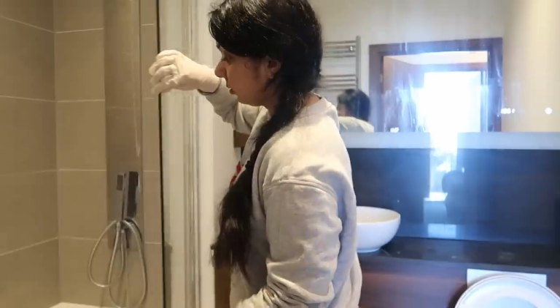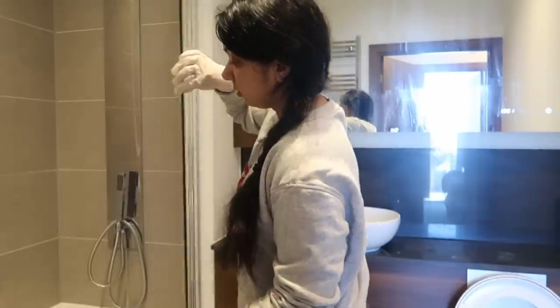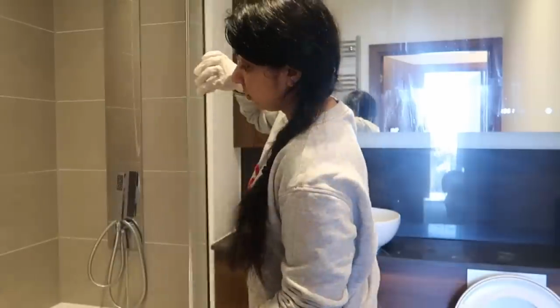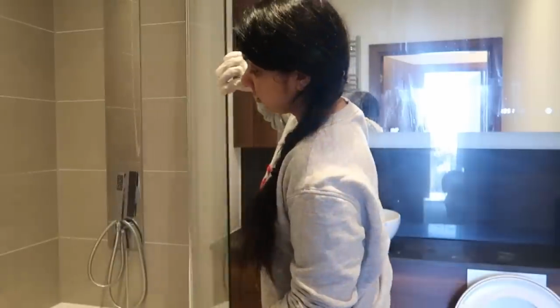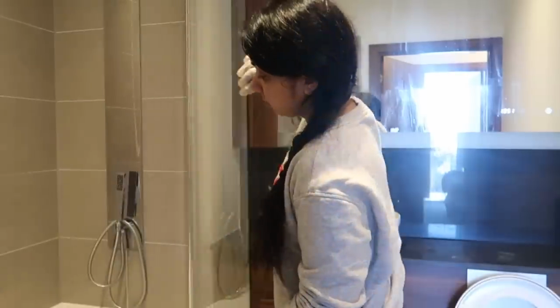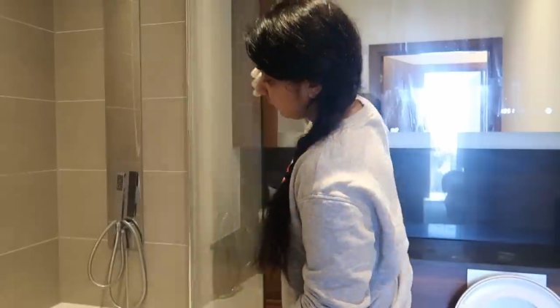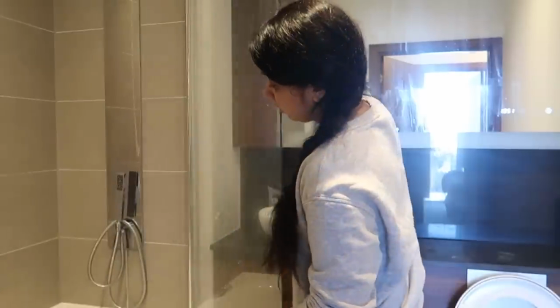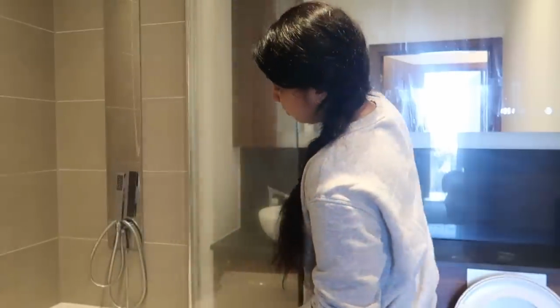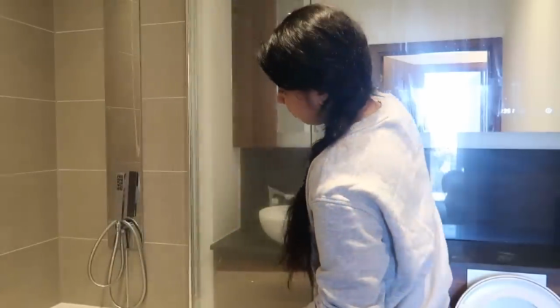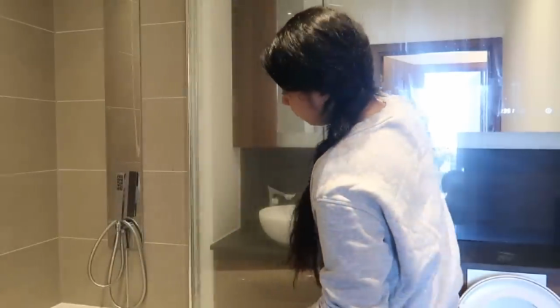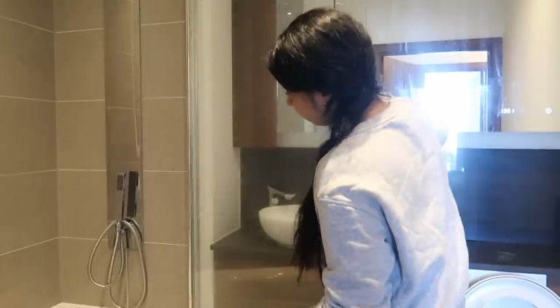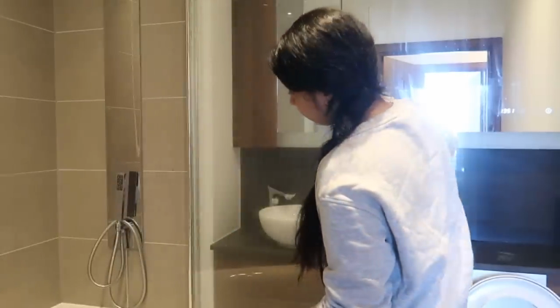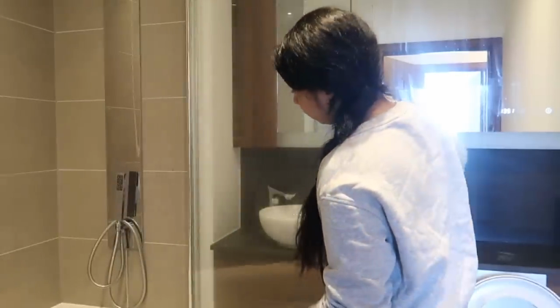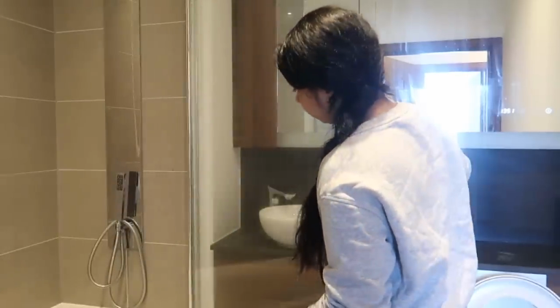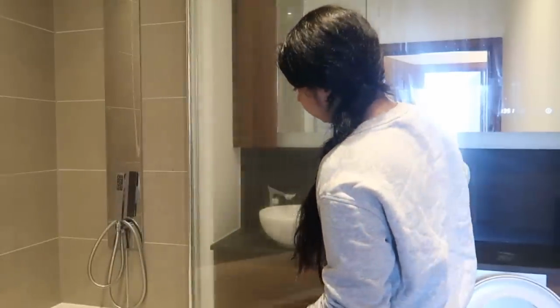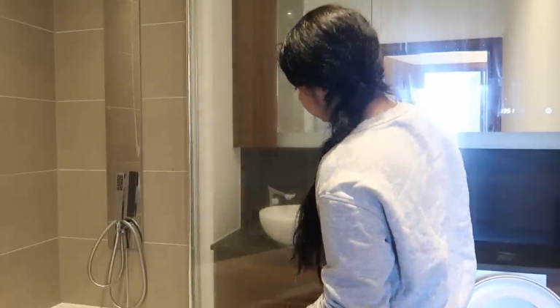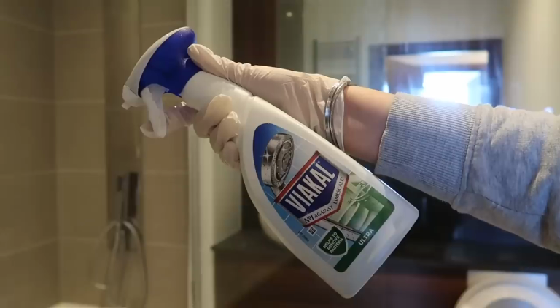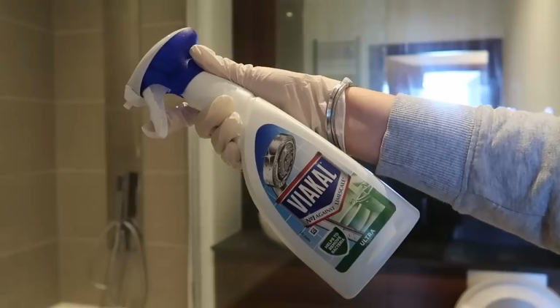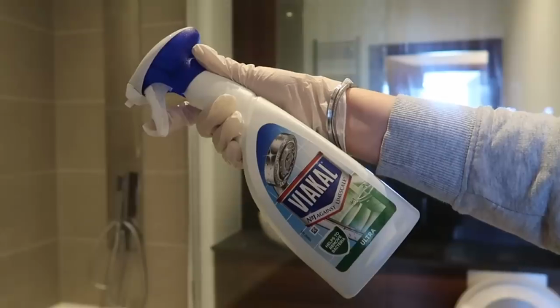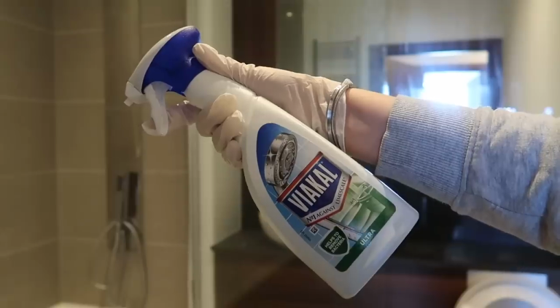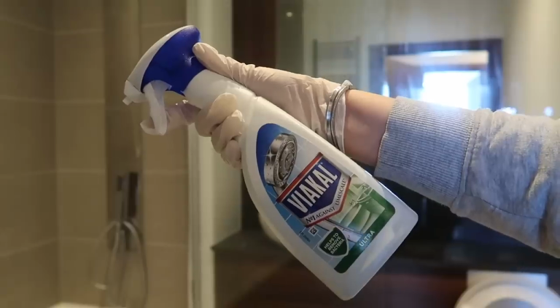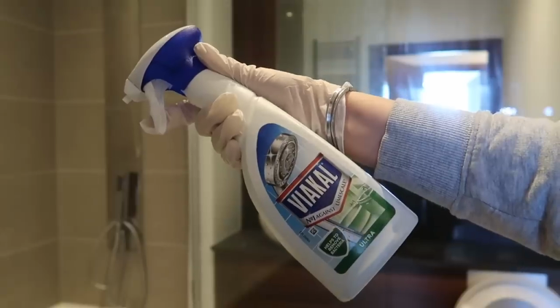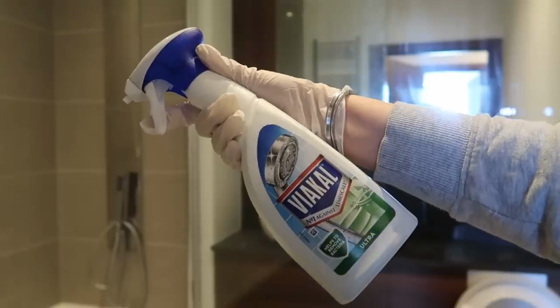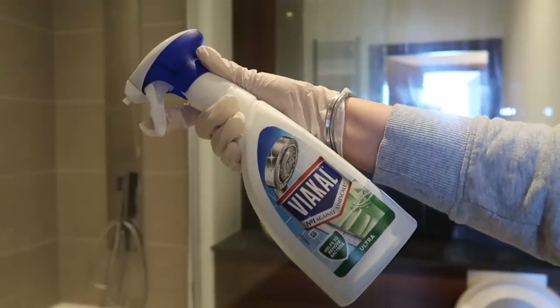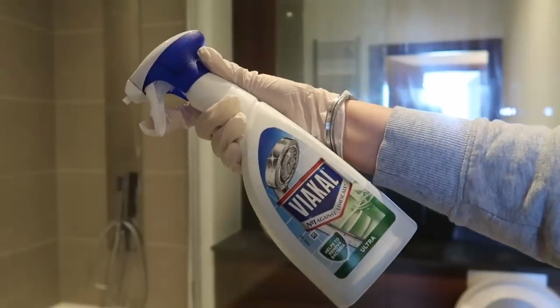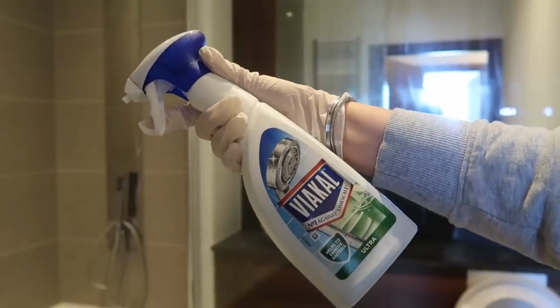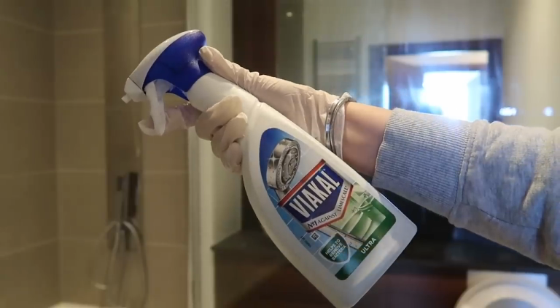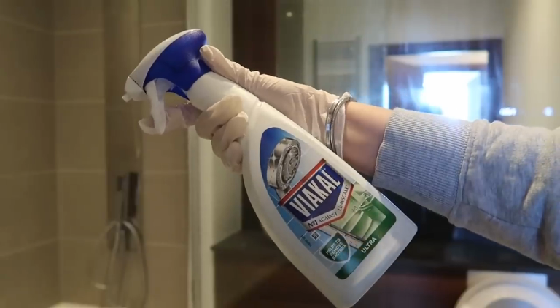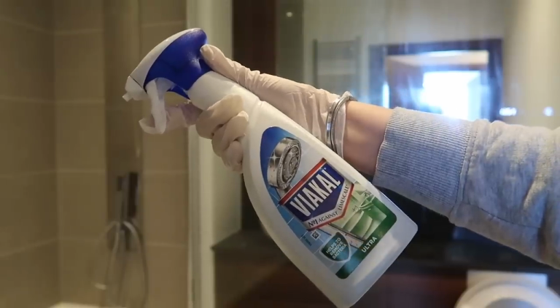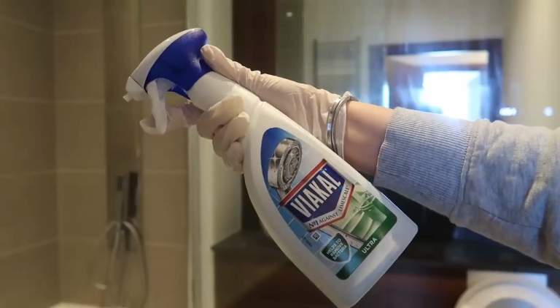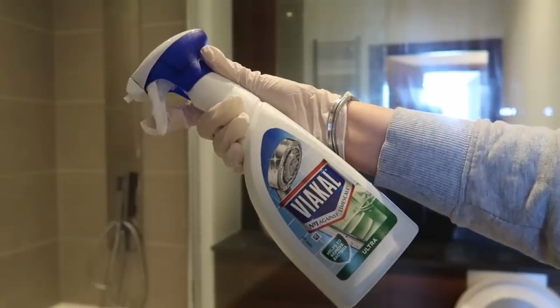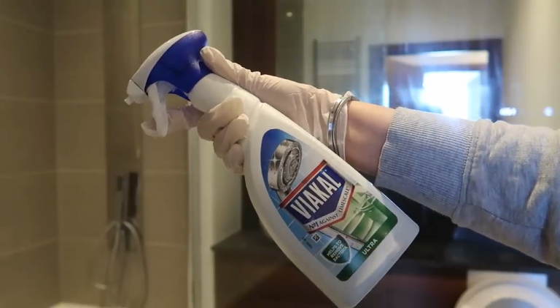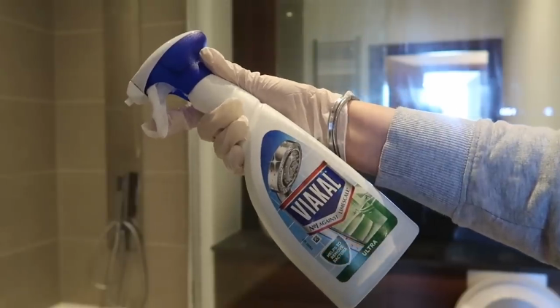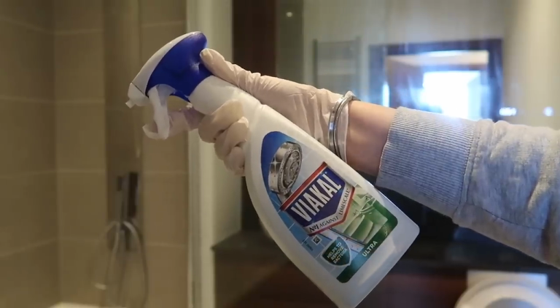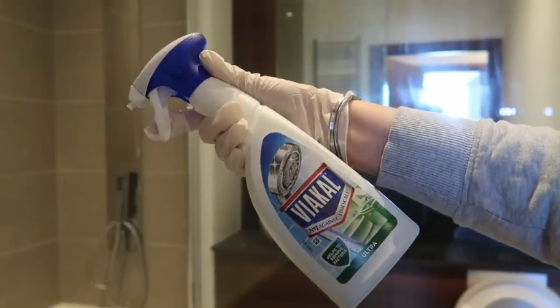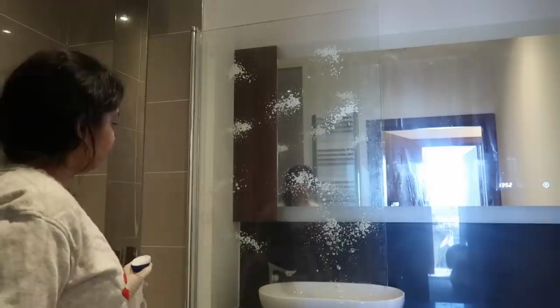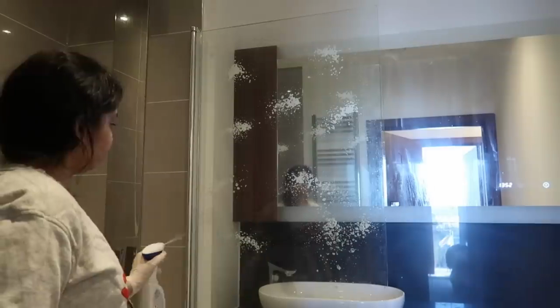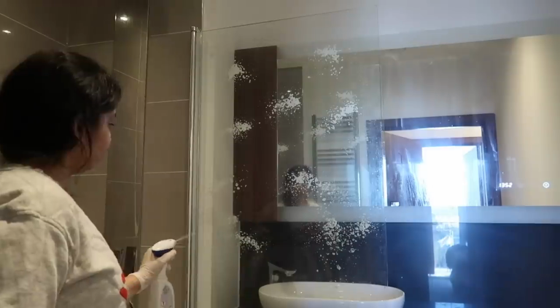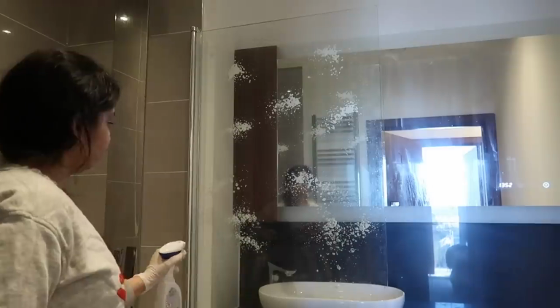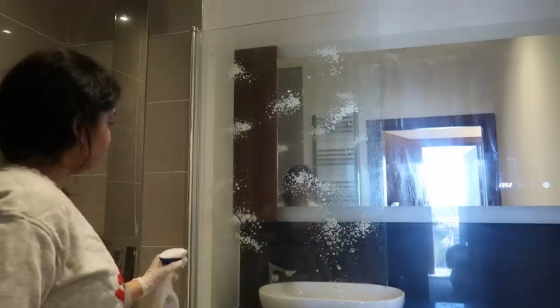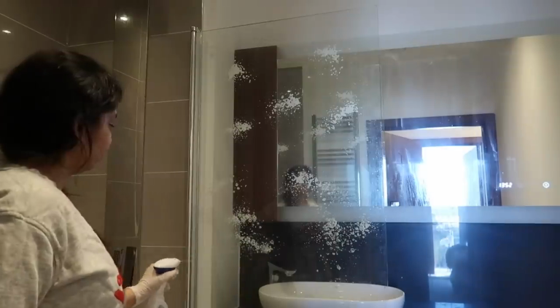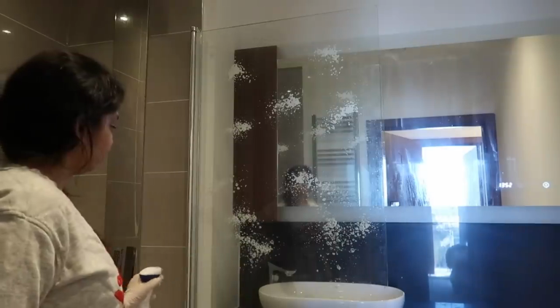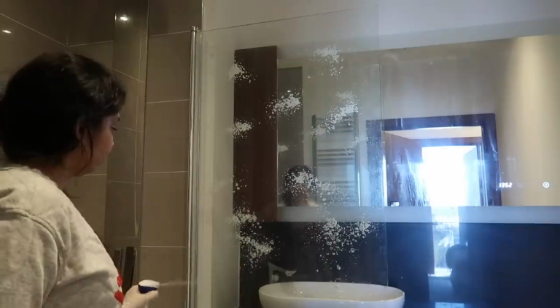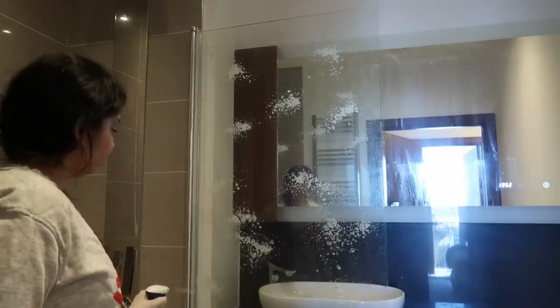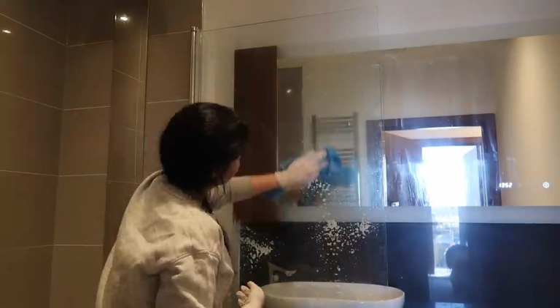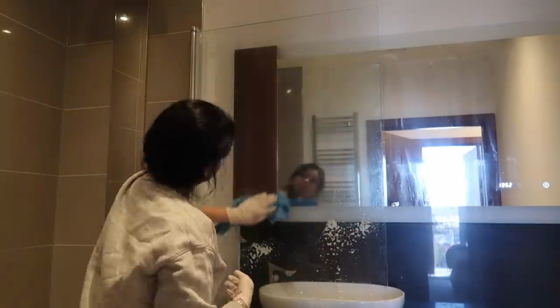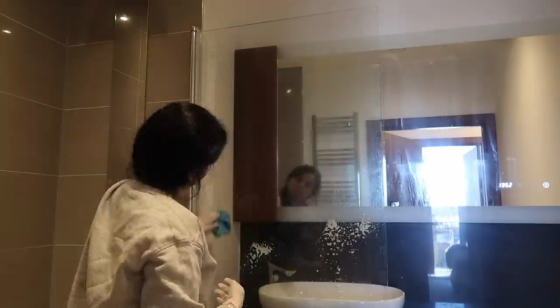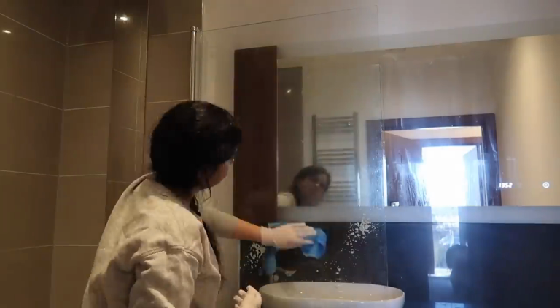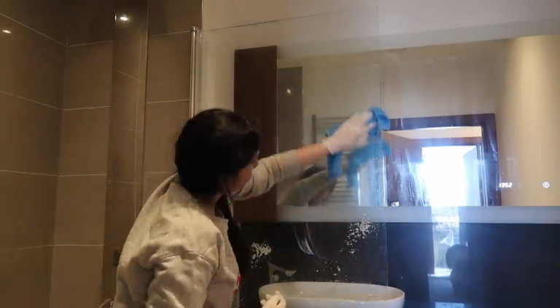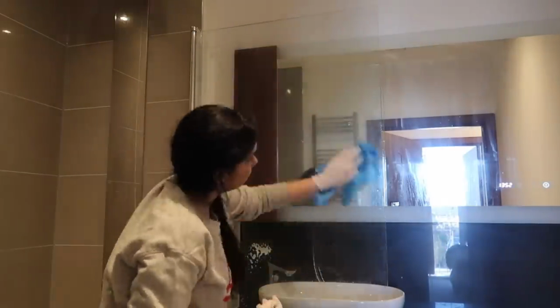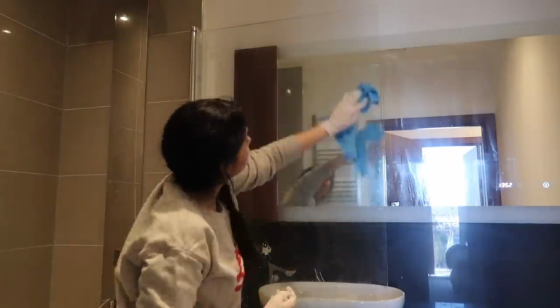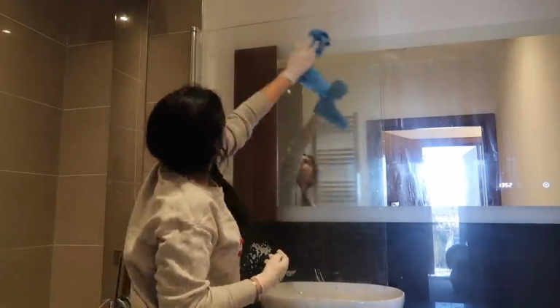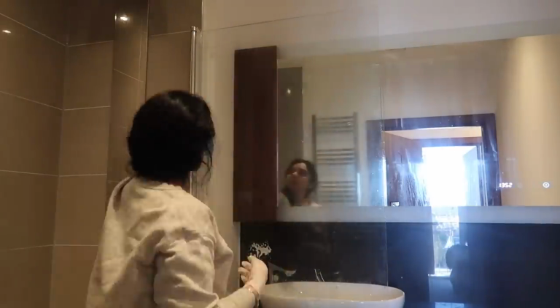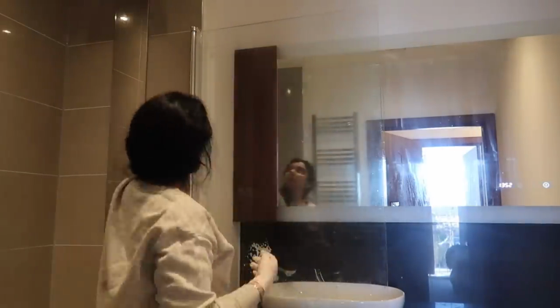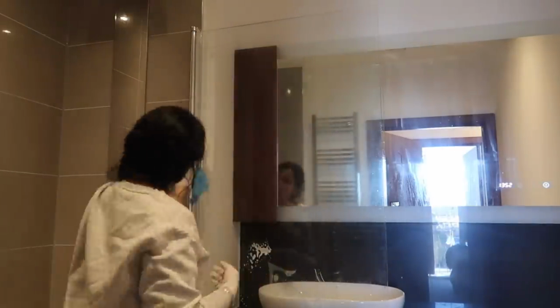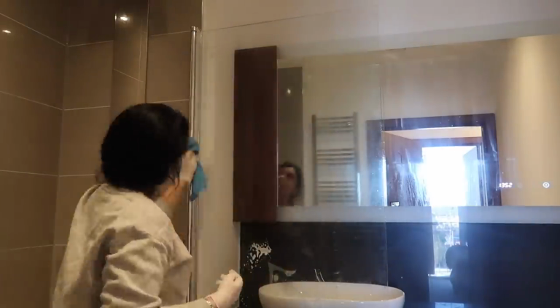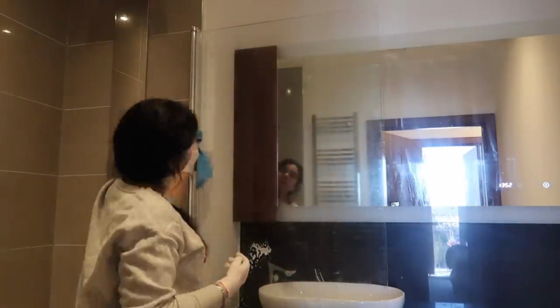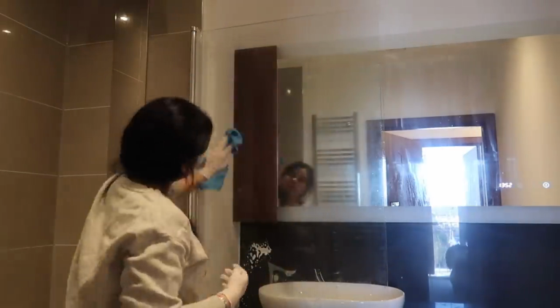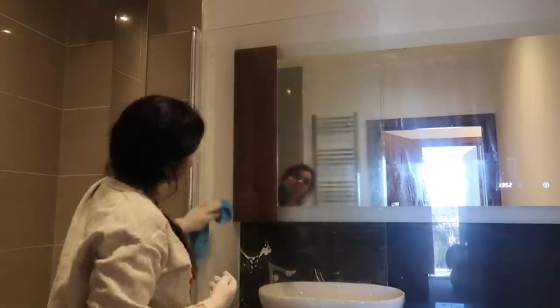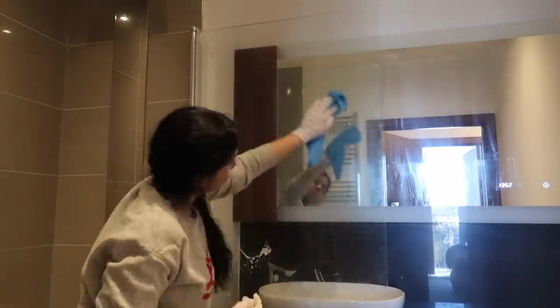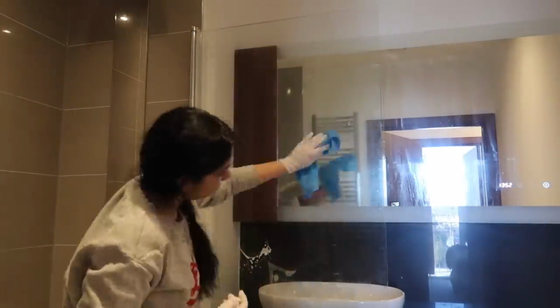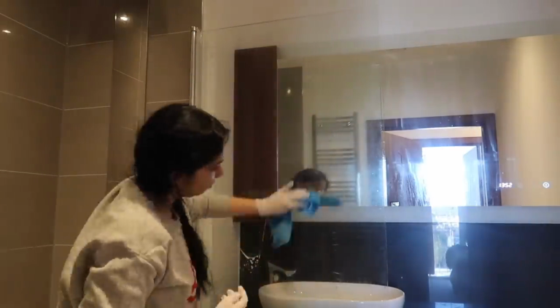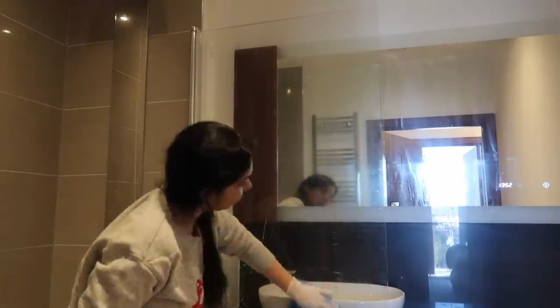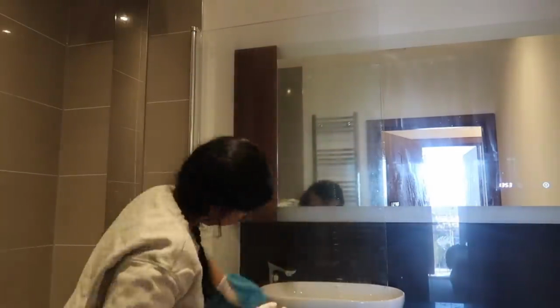For the shower panel, I again use the Viakal cleaner — just spray it and wipe it down with a damp E-cloth.